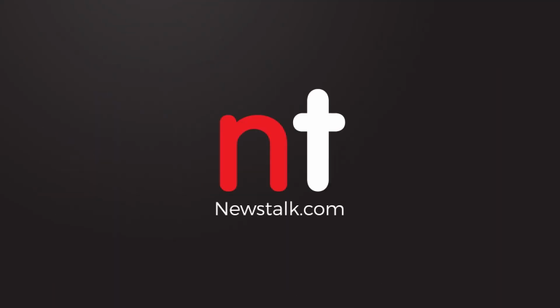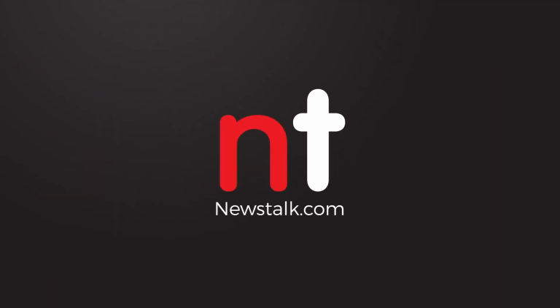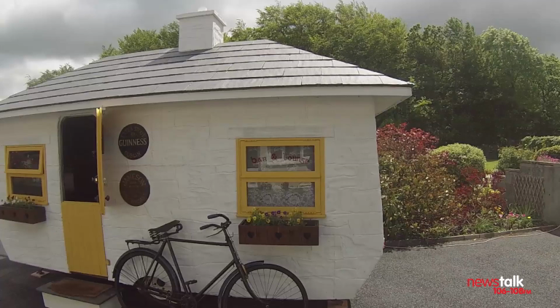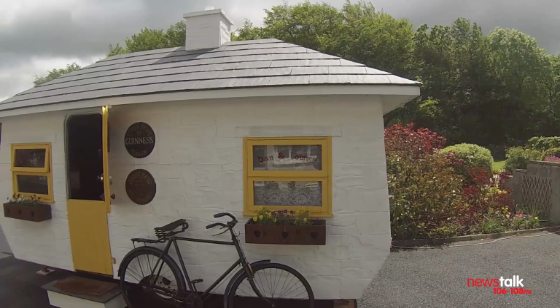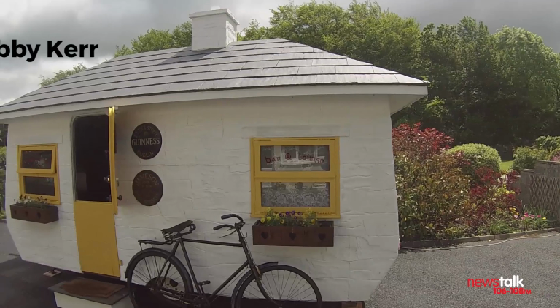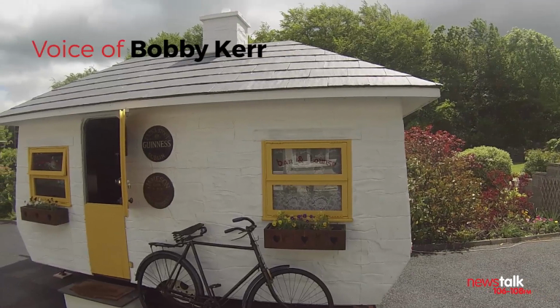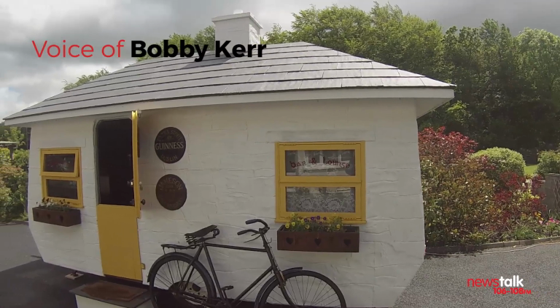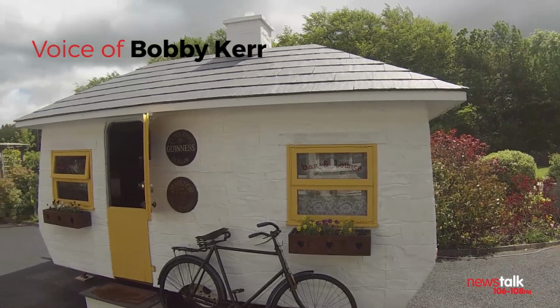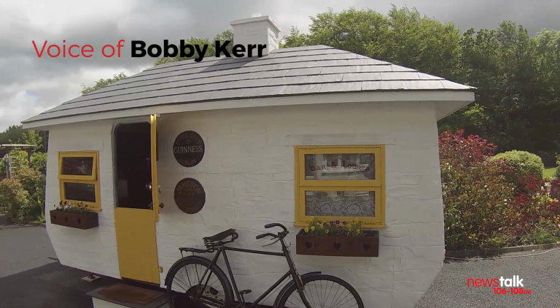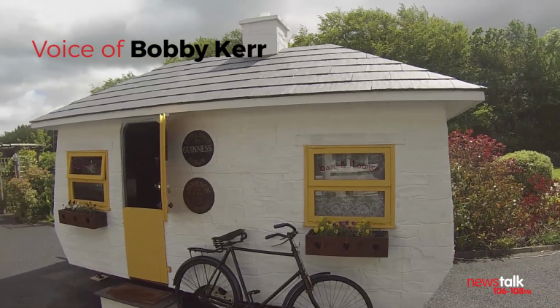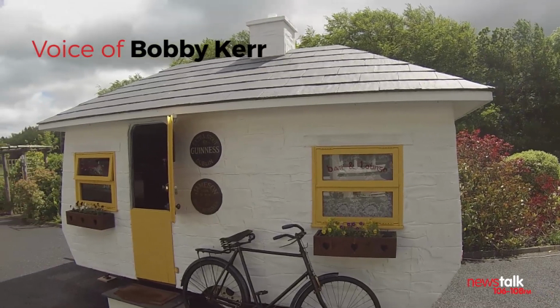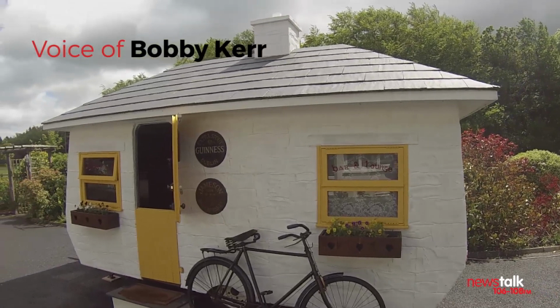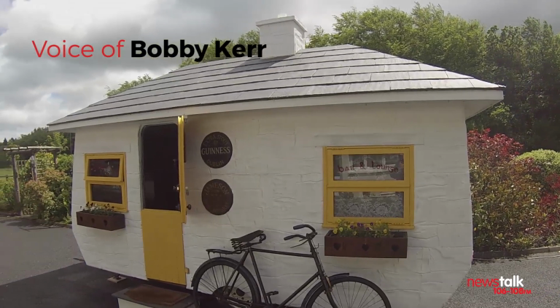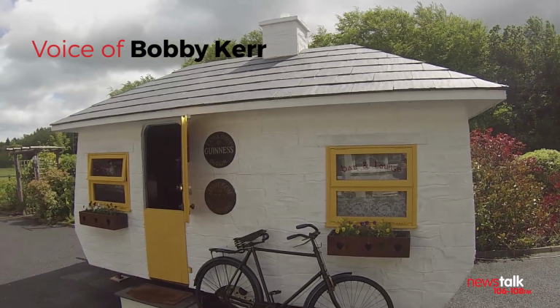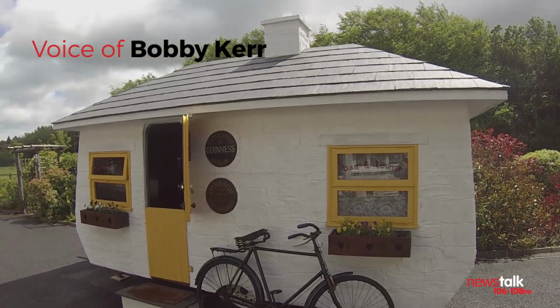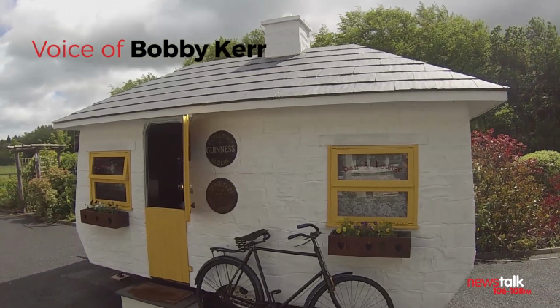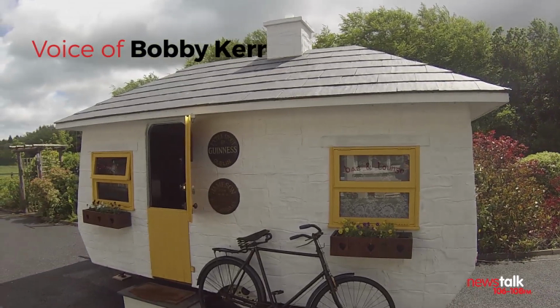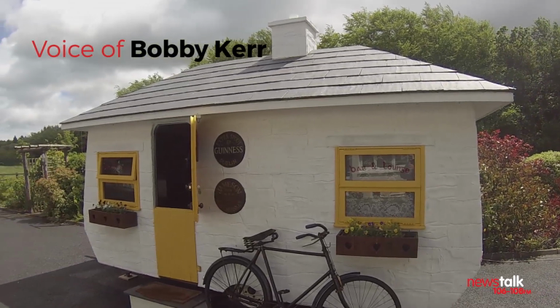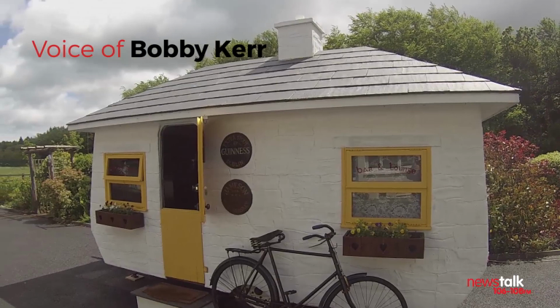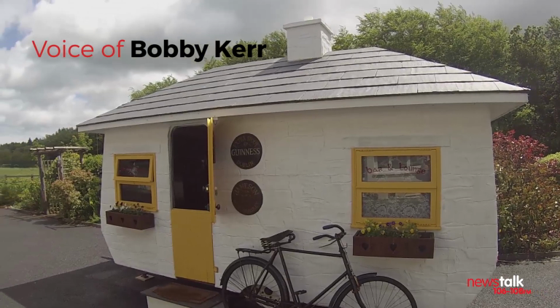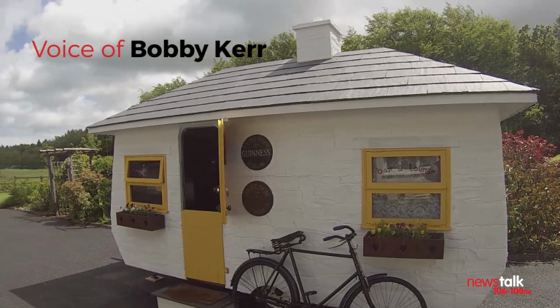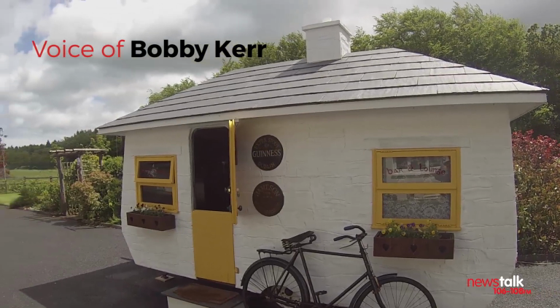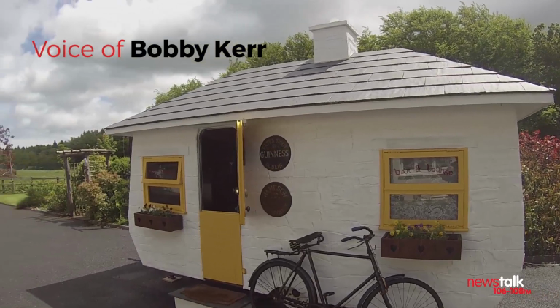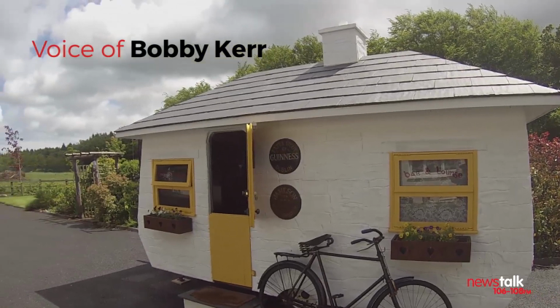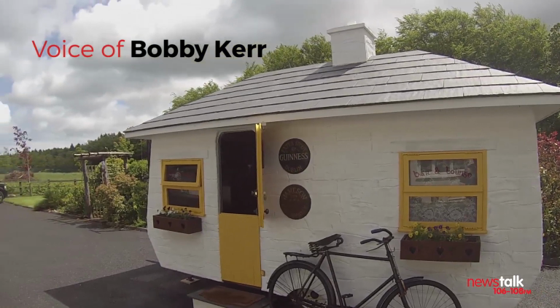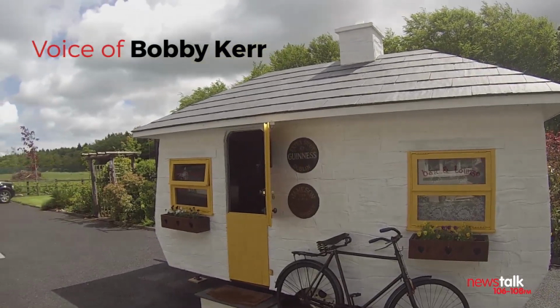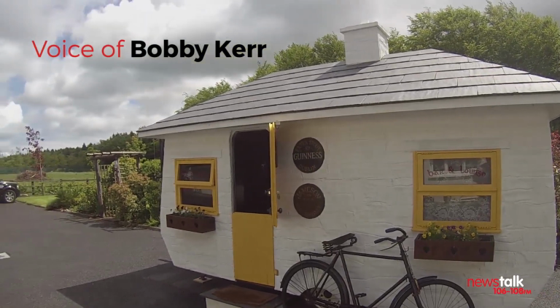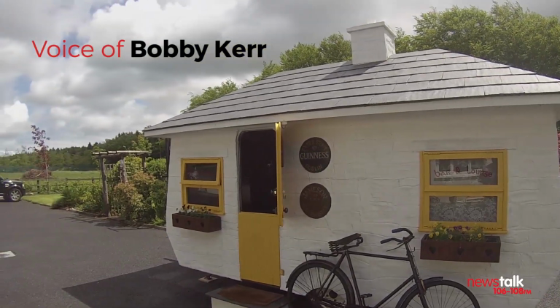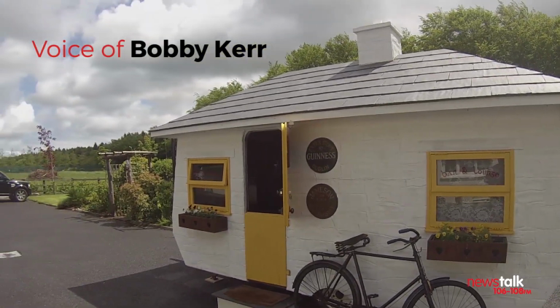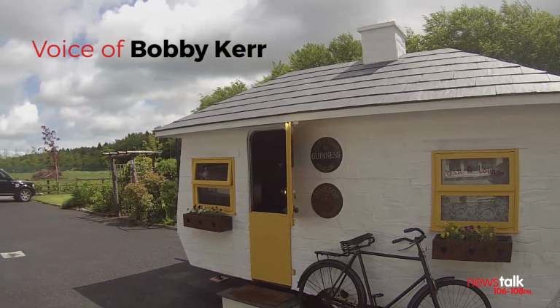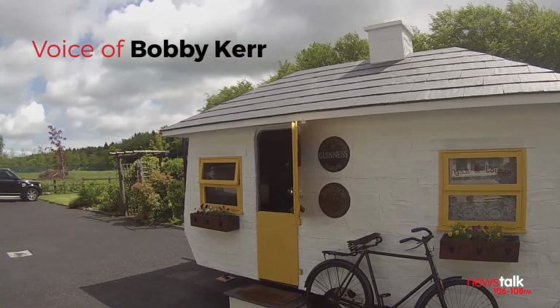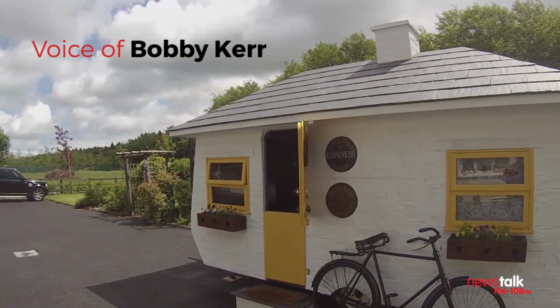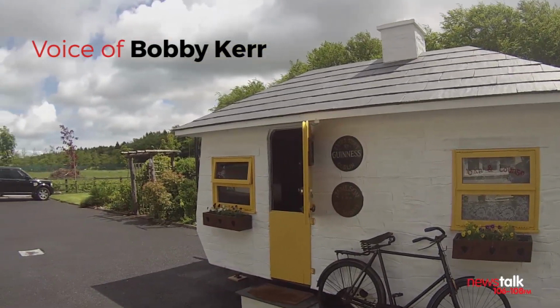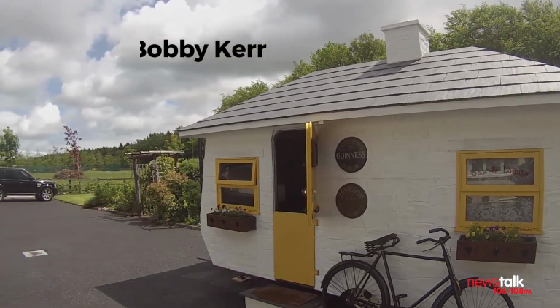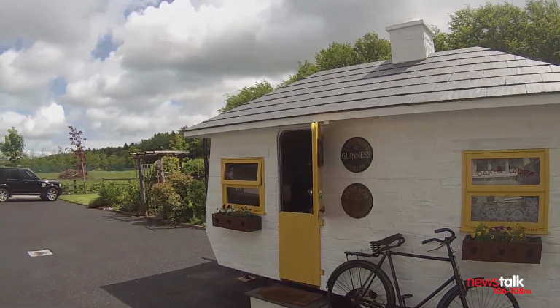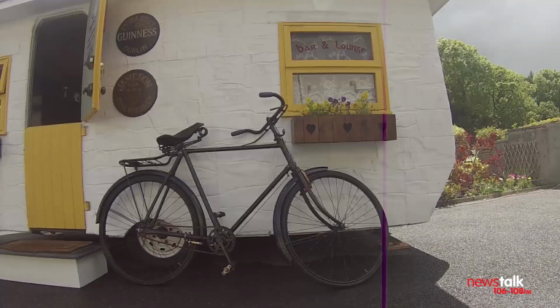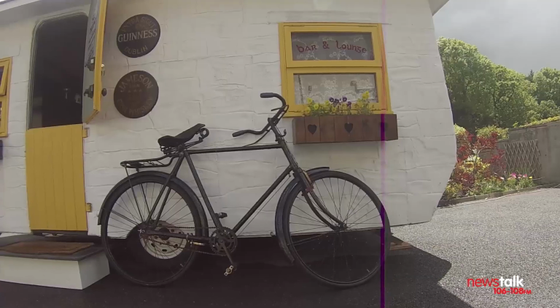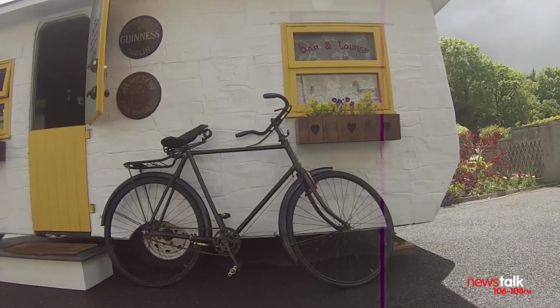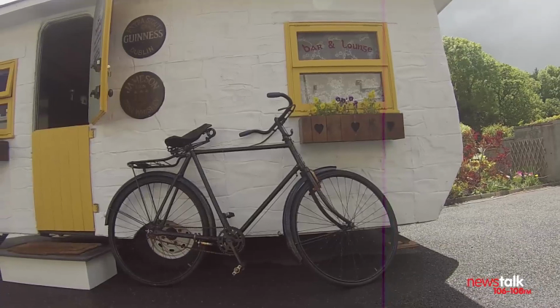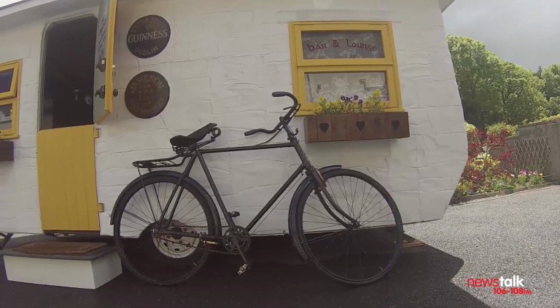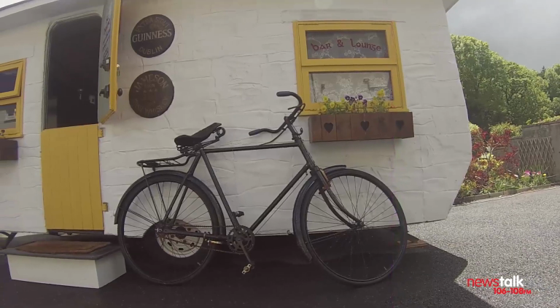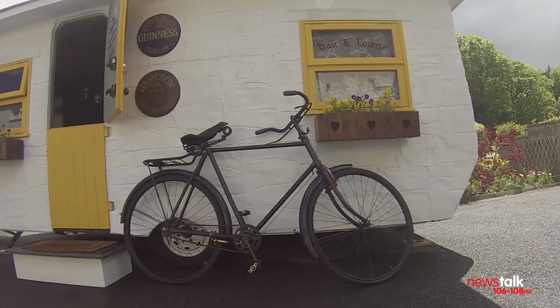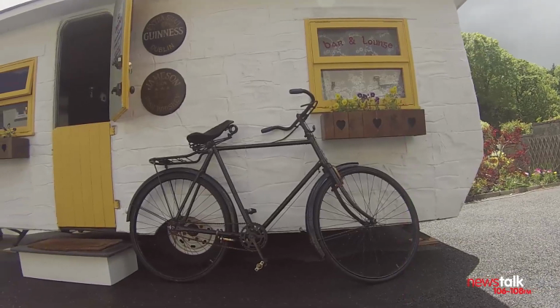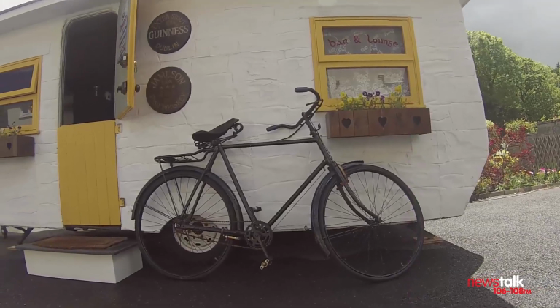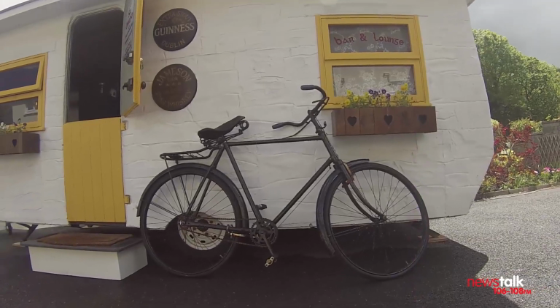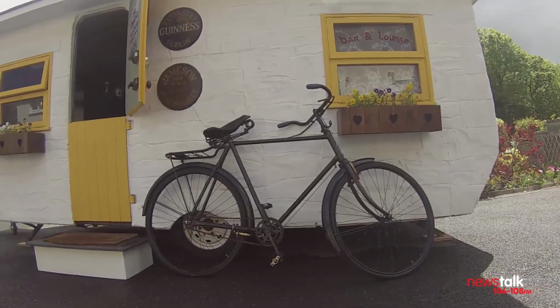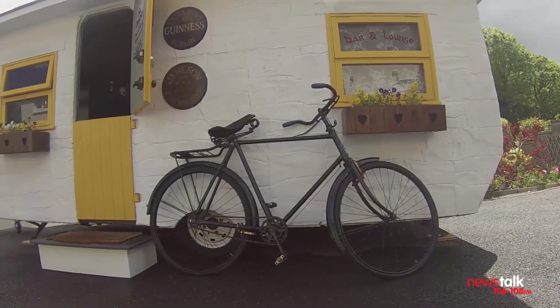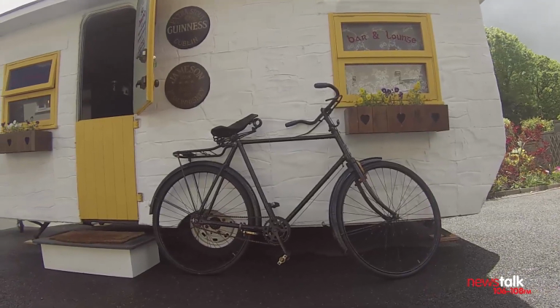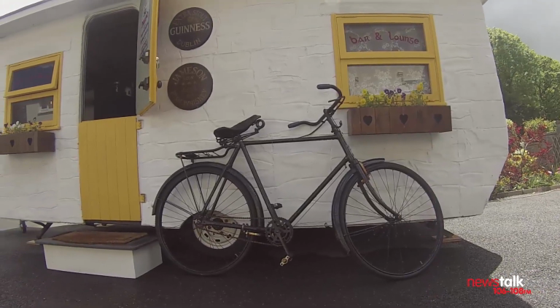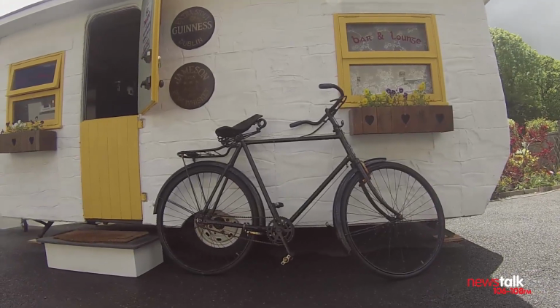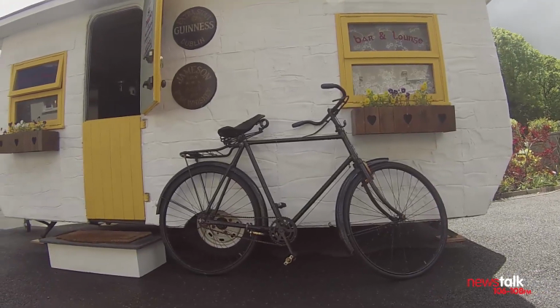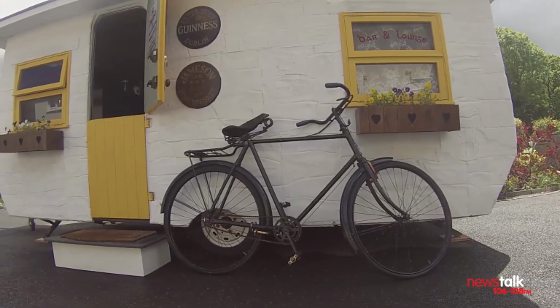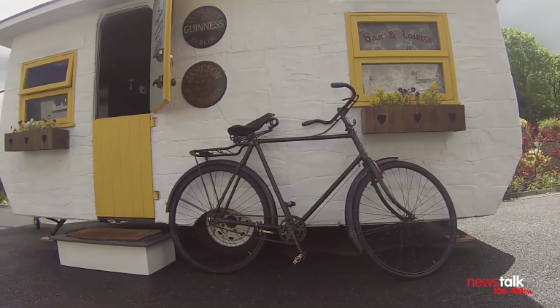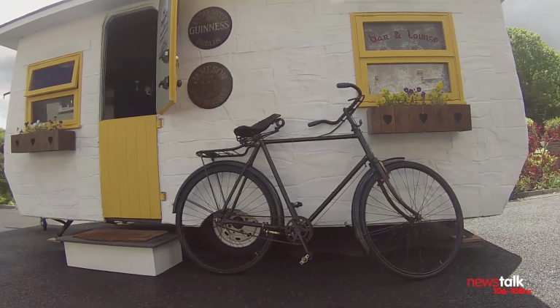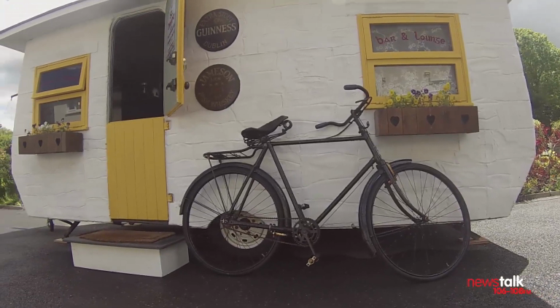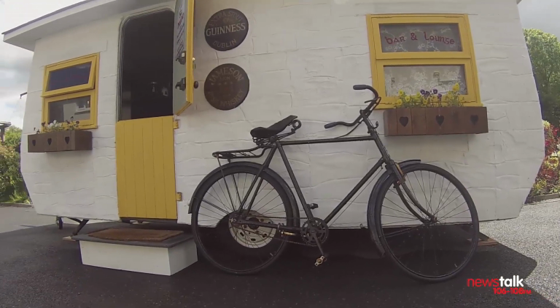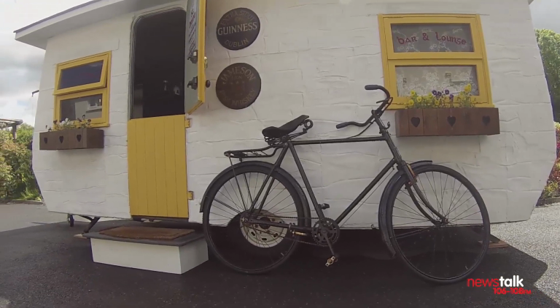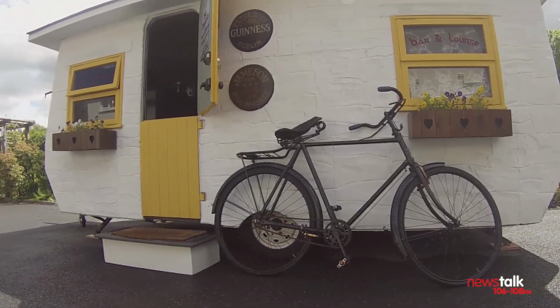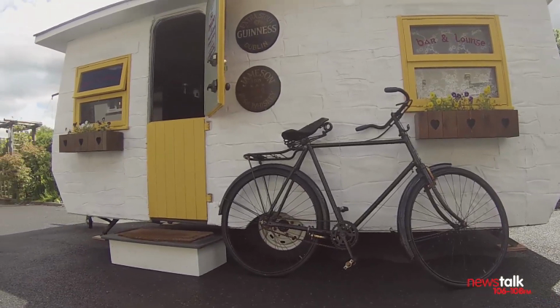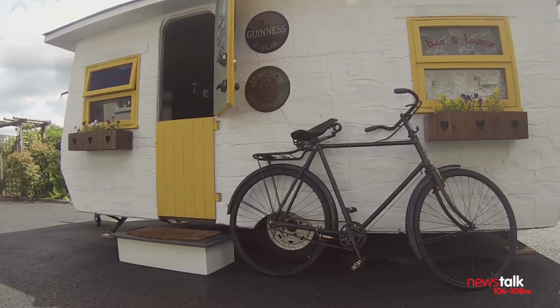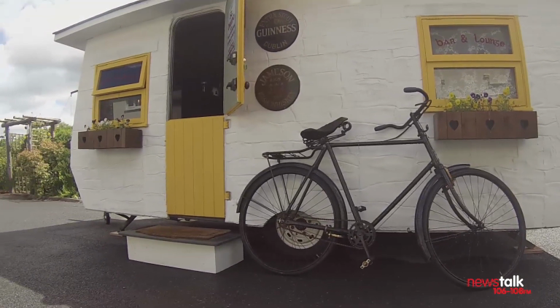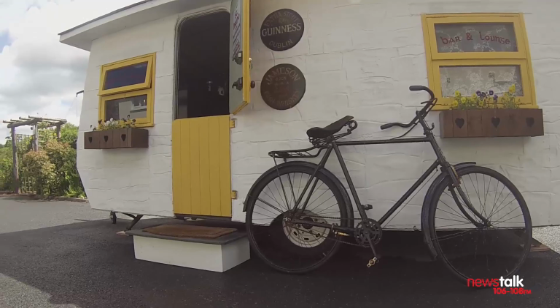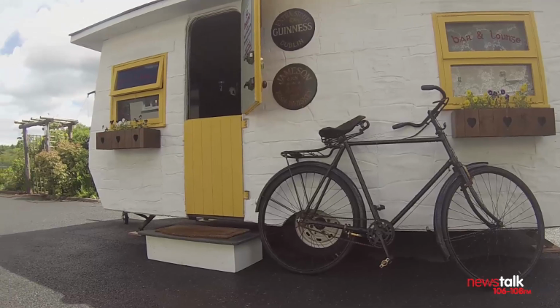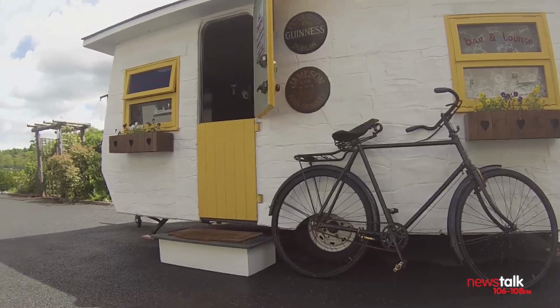This week on Down to Business I visit possibly the coolest pub I've ever seen. The She-Bean — it's a pub on wheels and it comes to you.